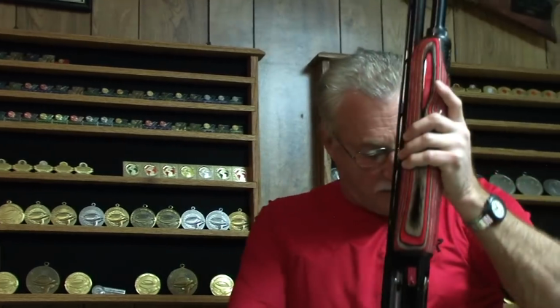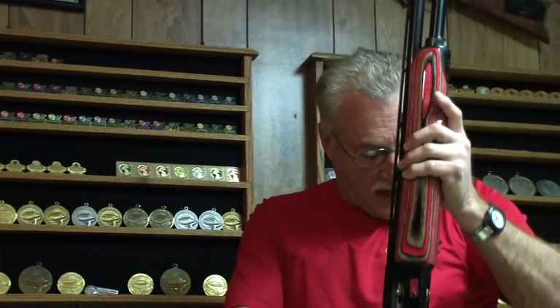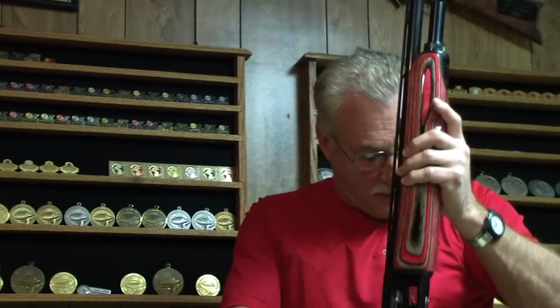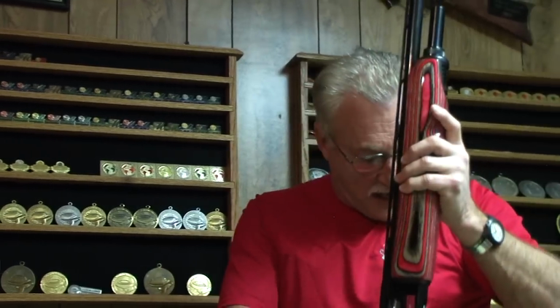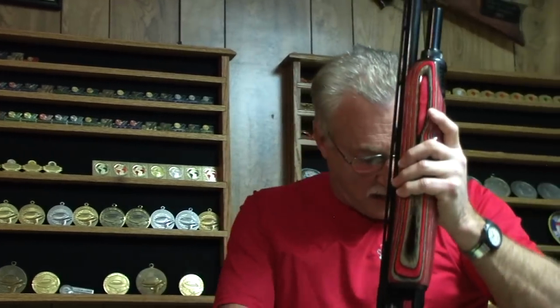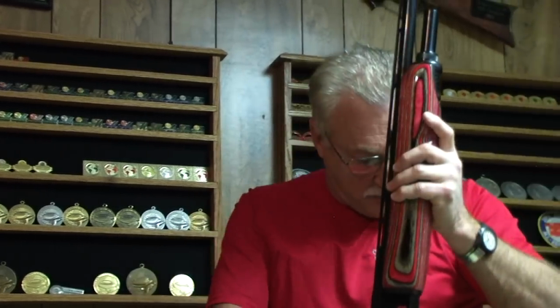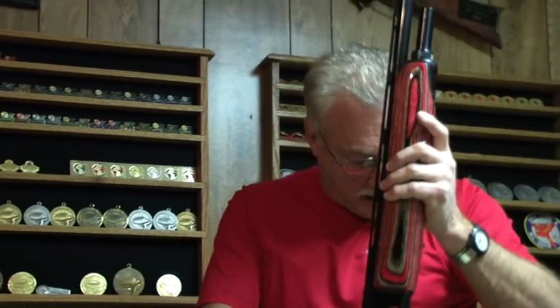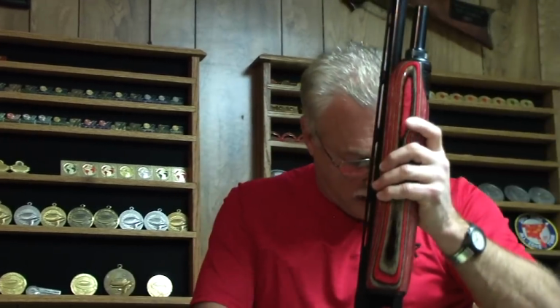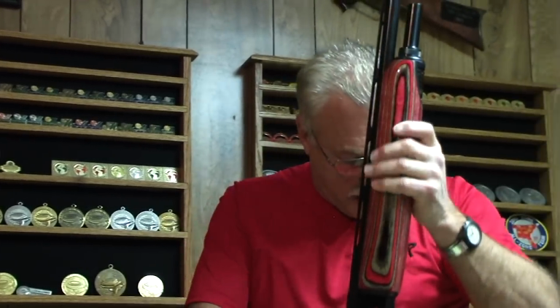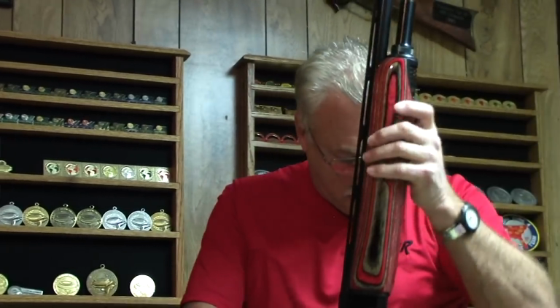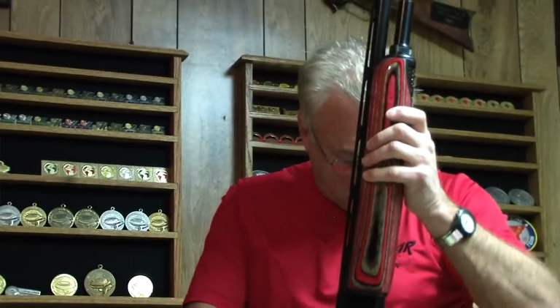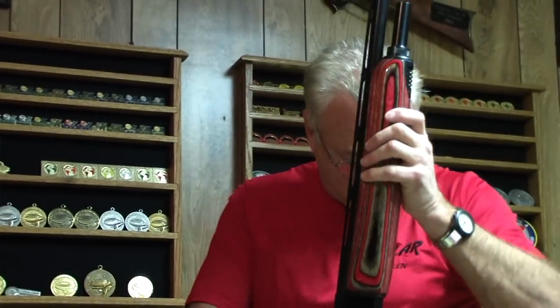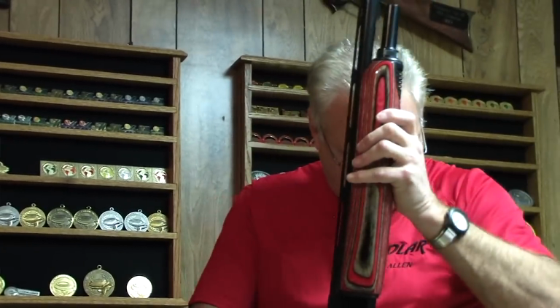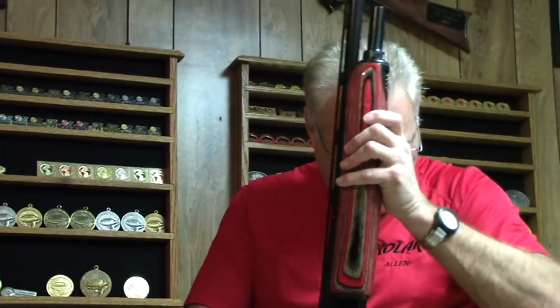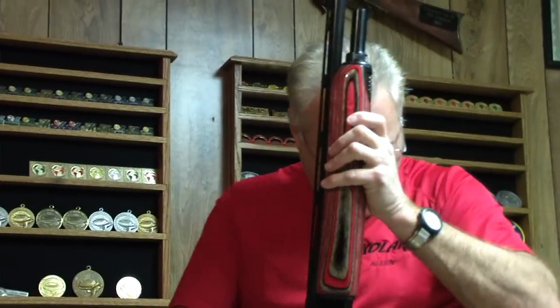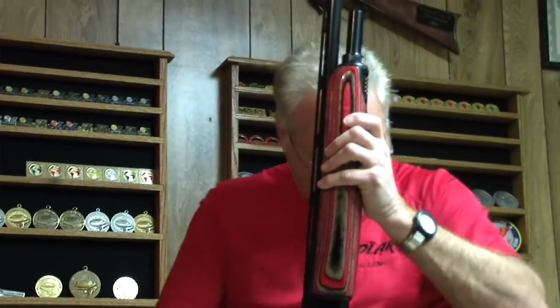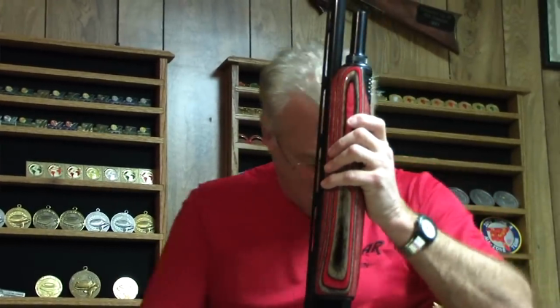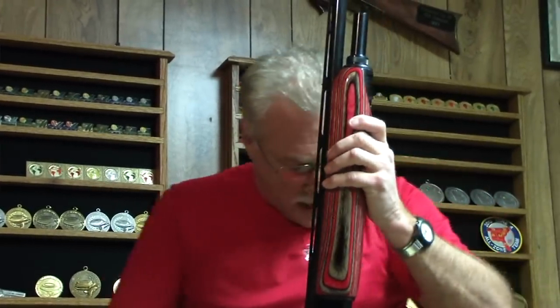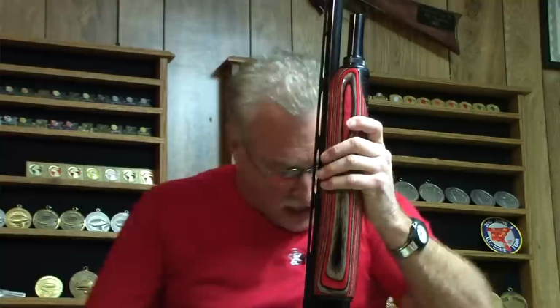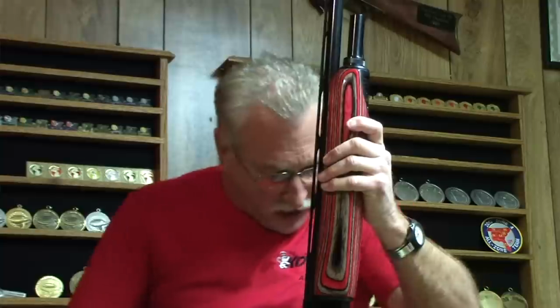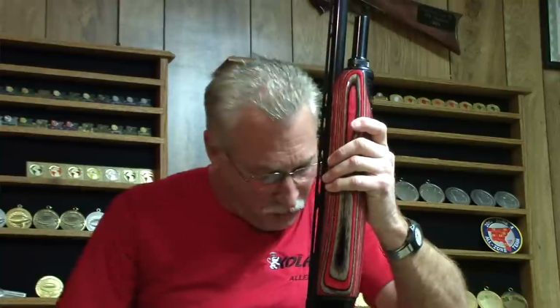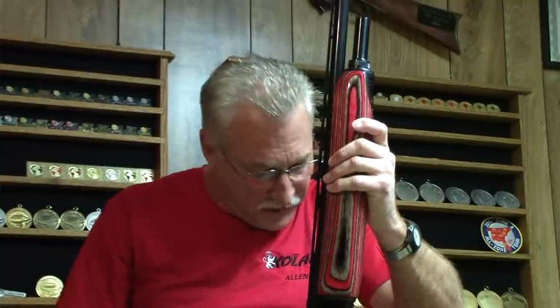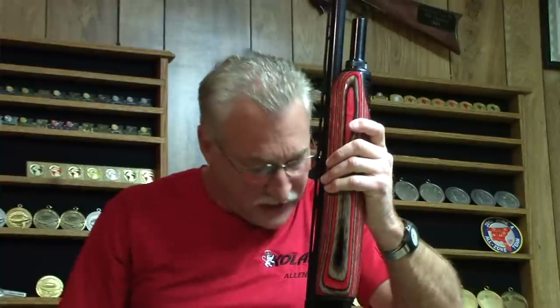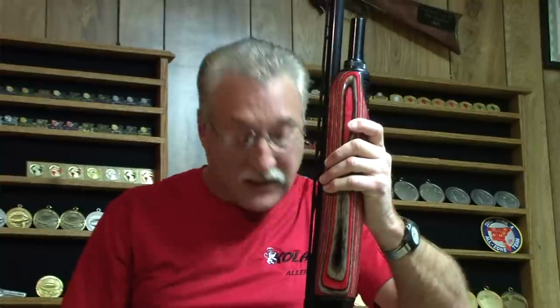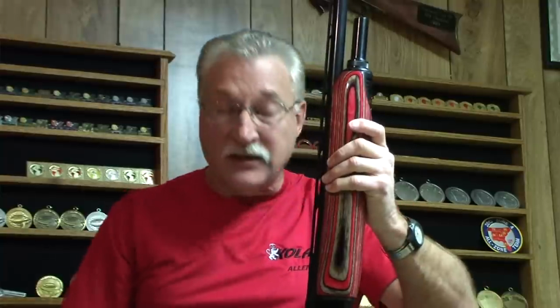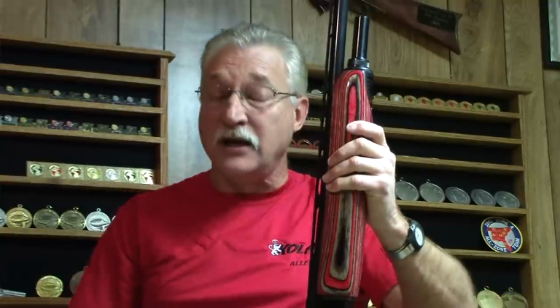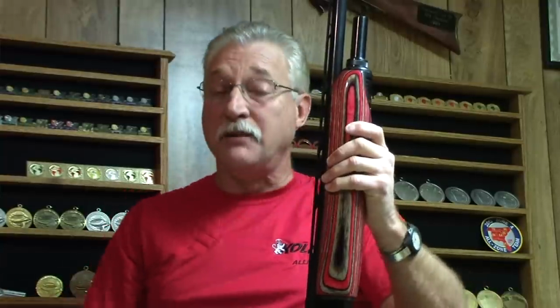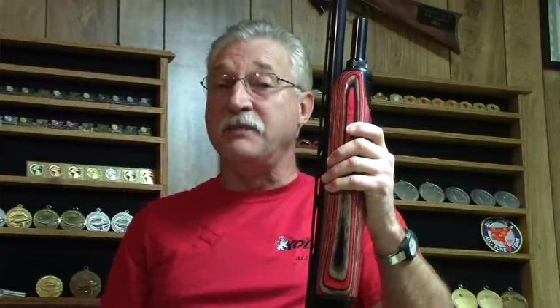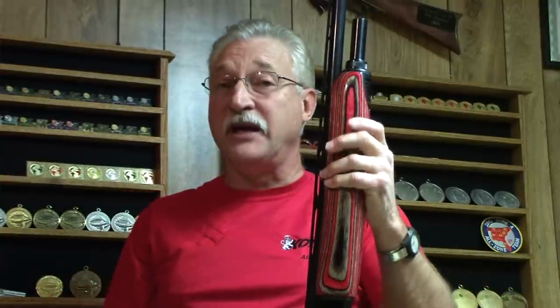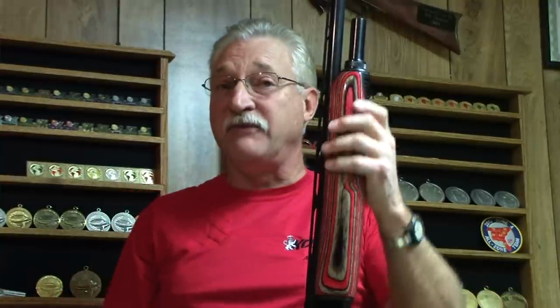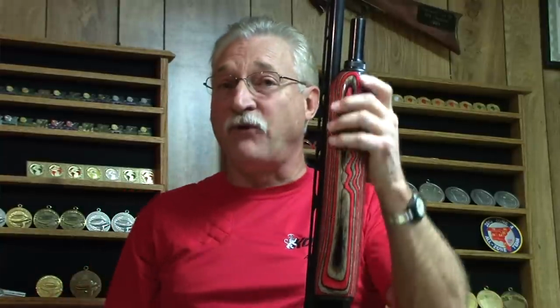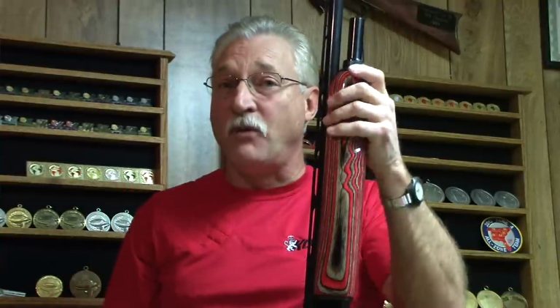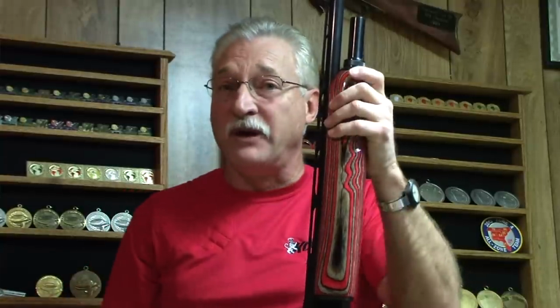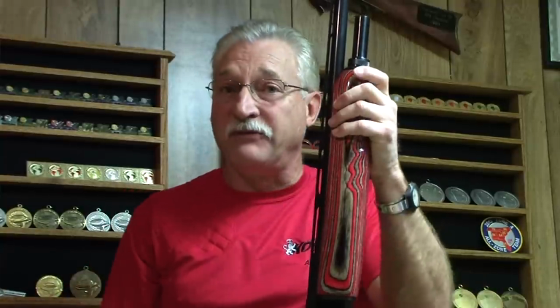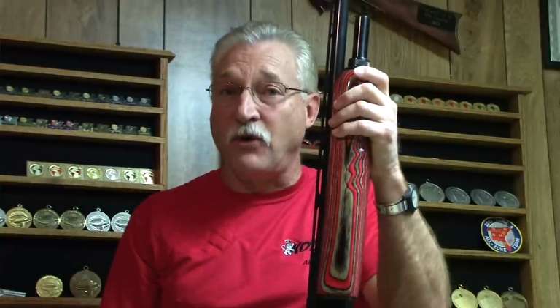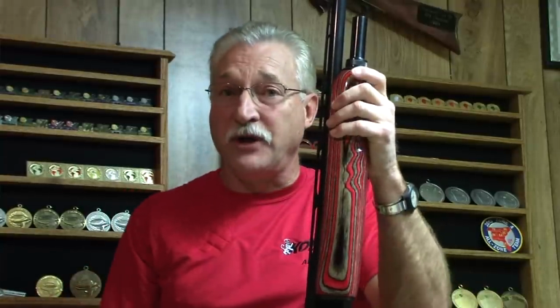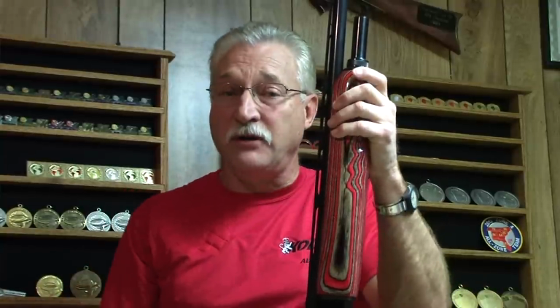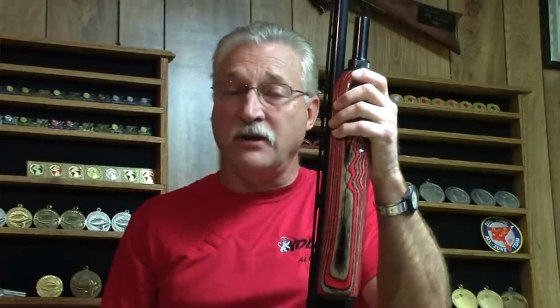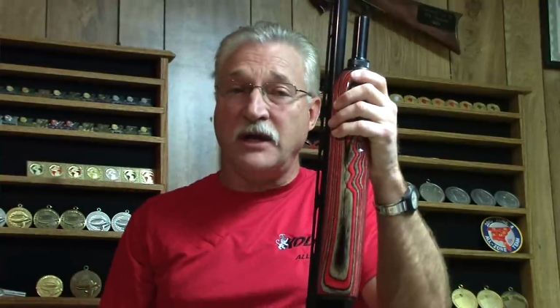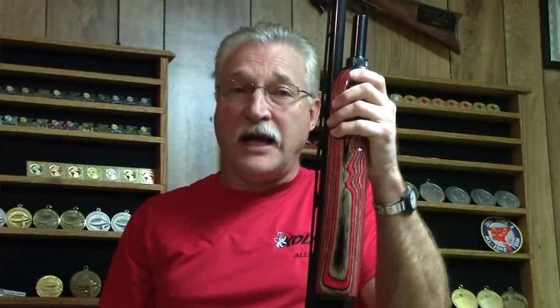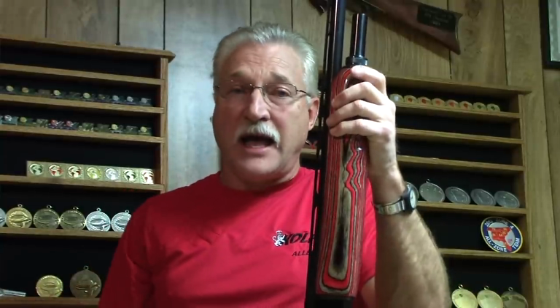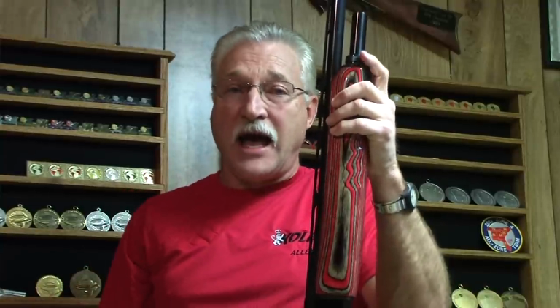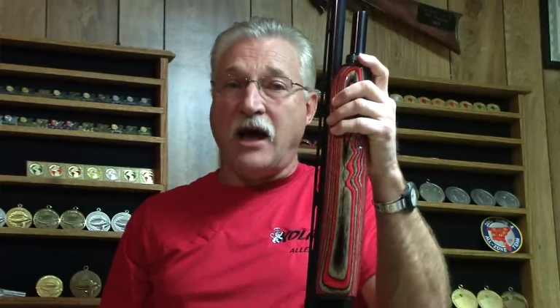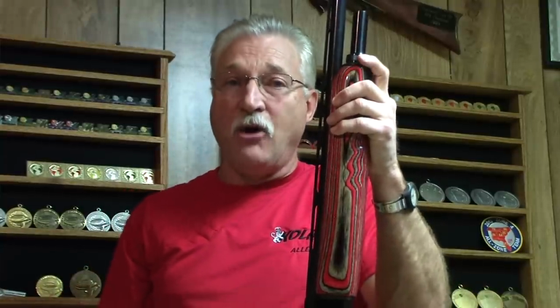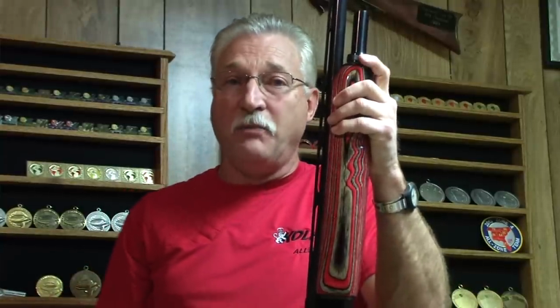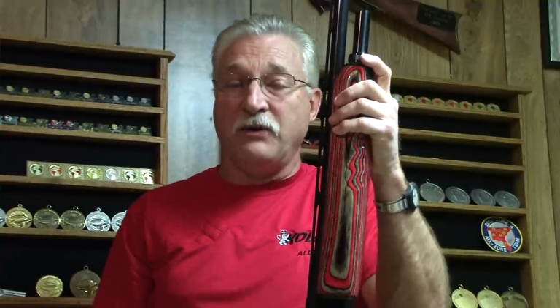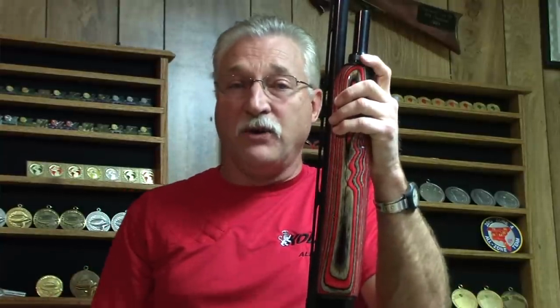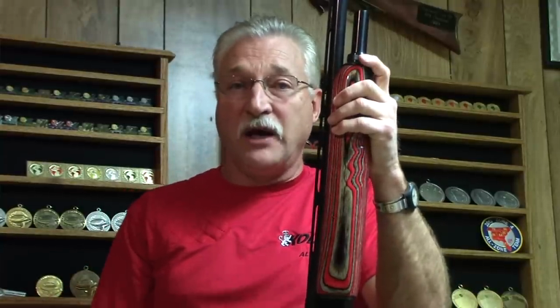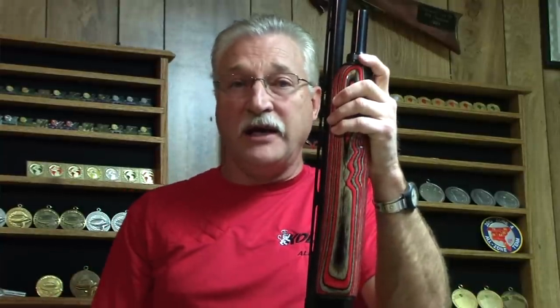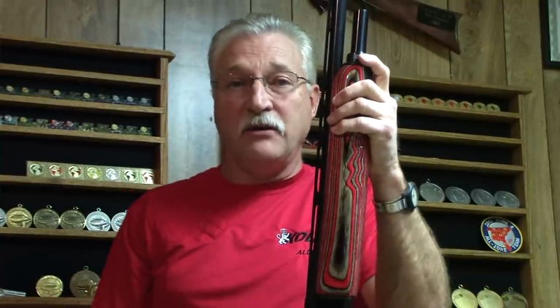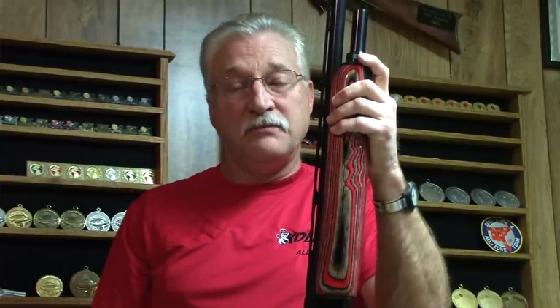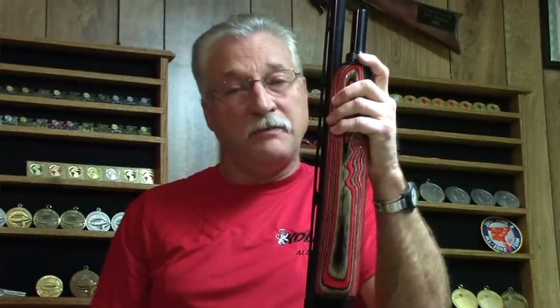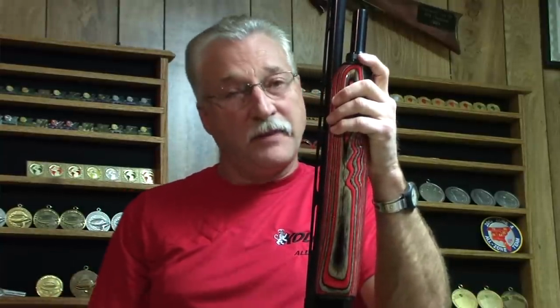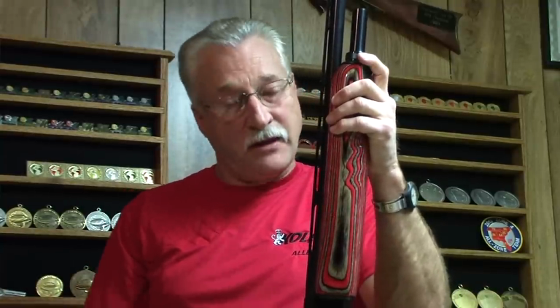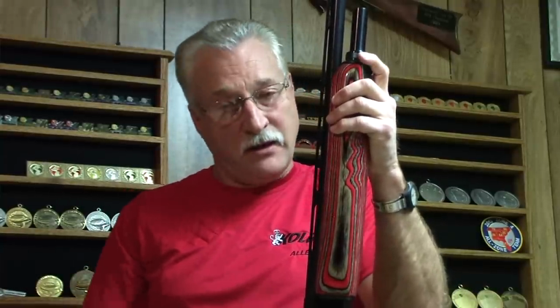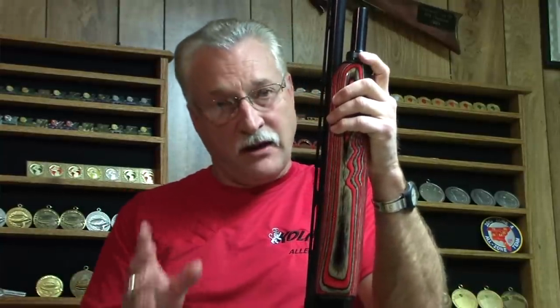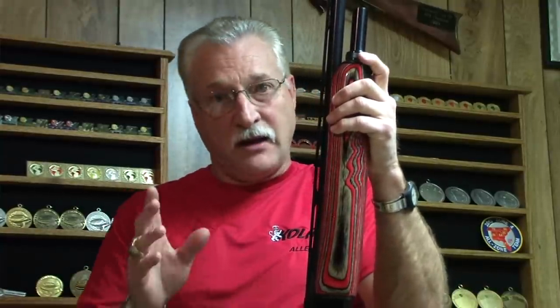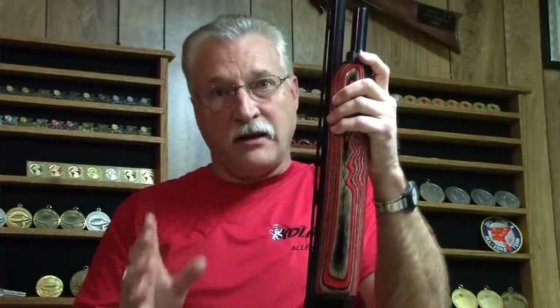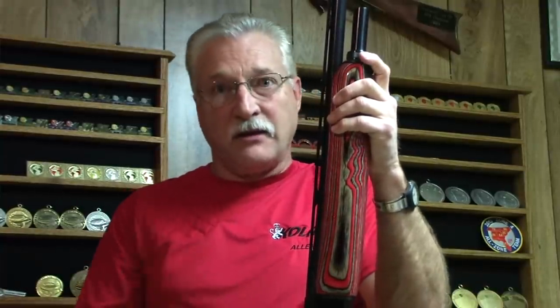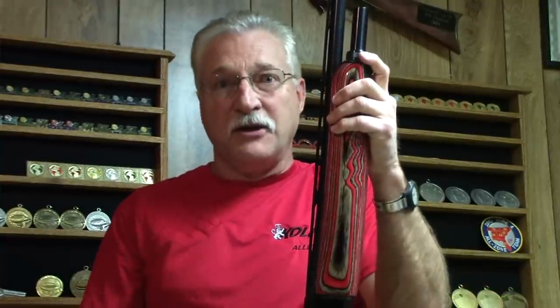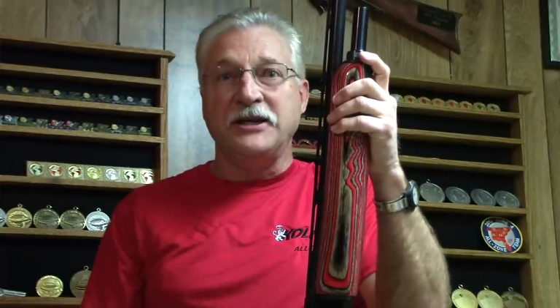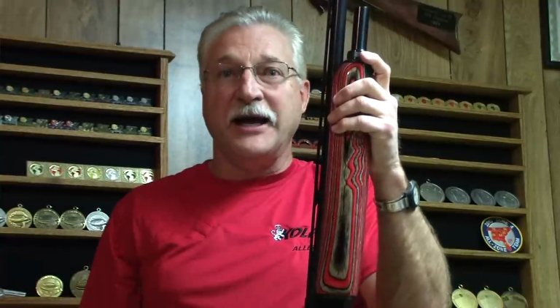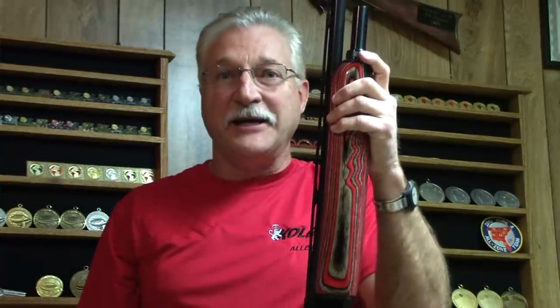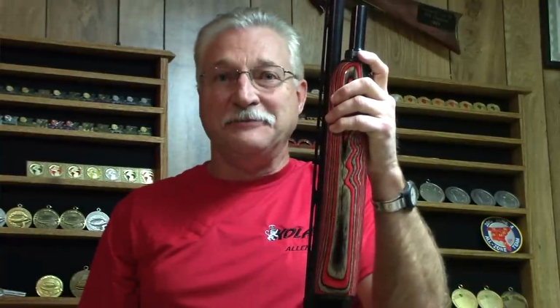I'm Adam McKinnon. I hope this has been informative for you and I hope it will help. Good day.